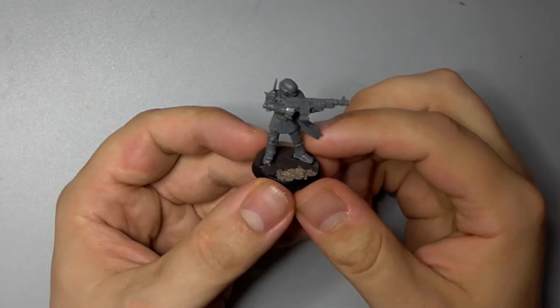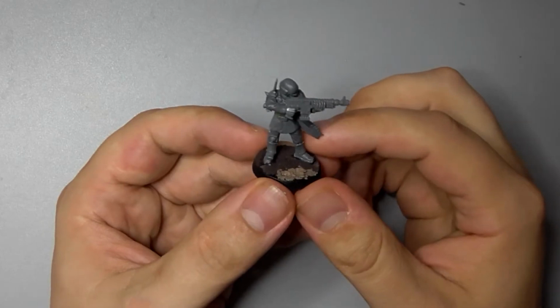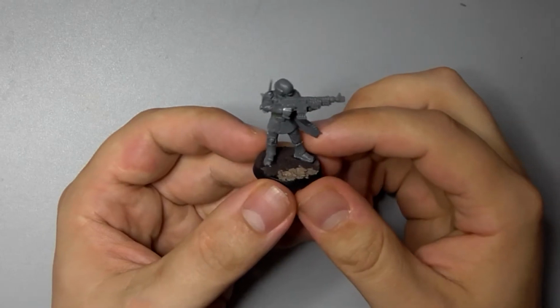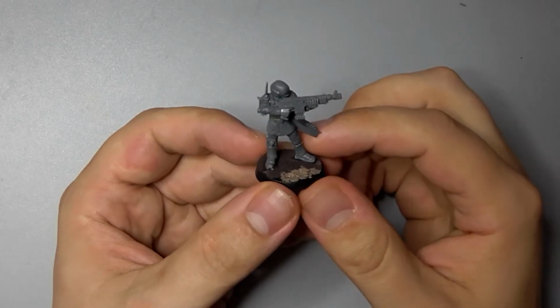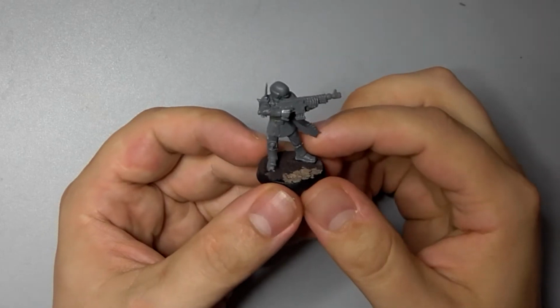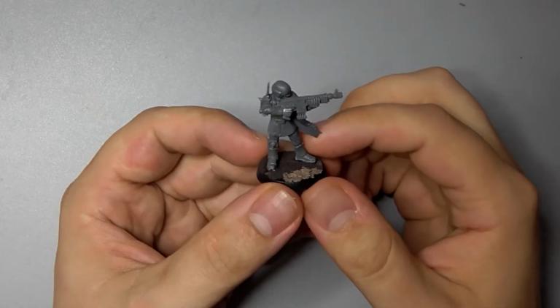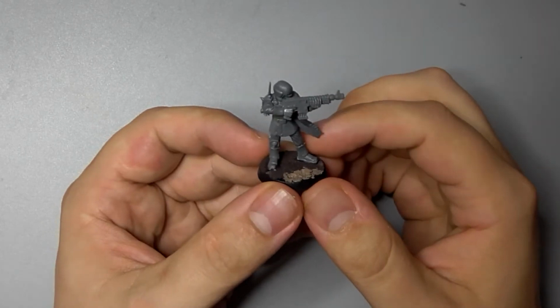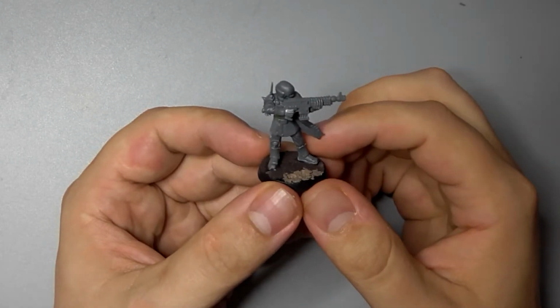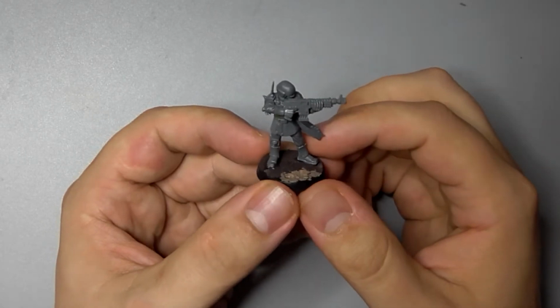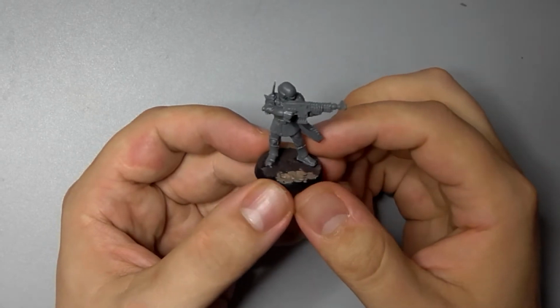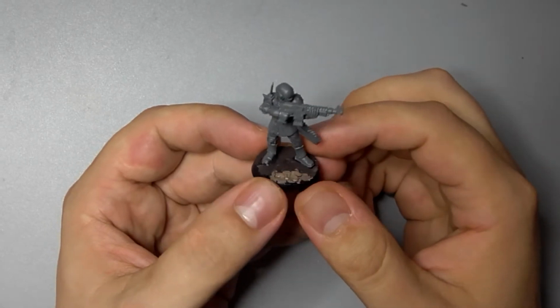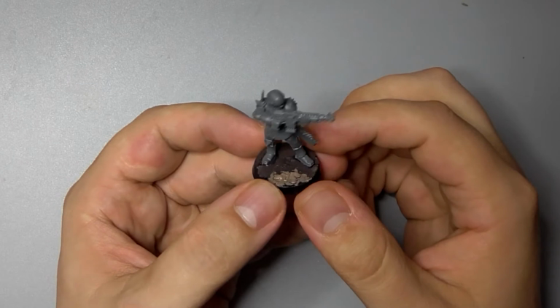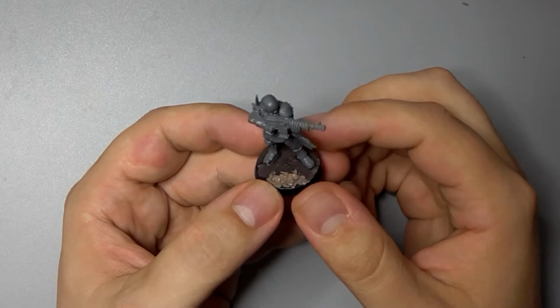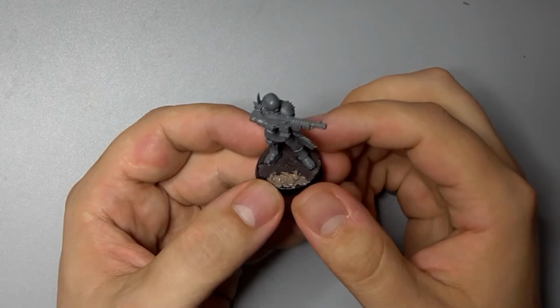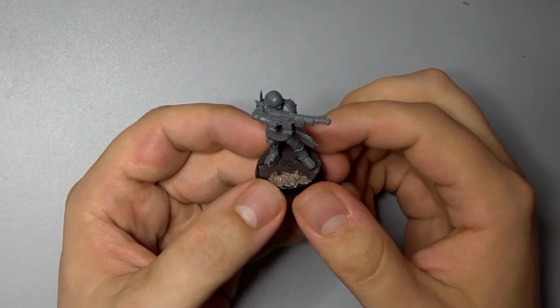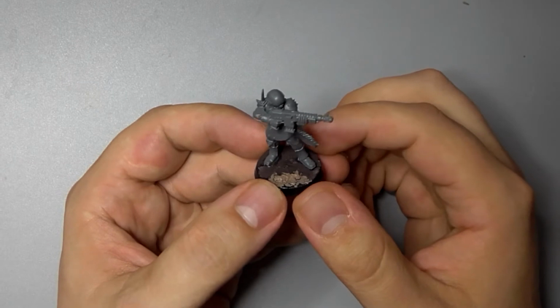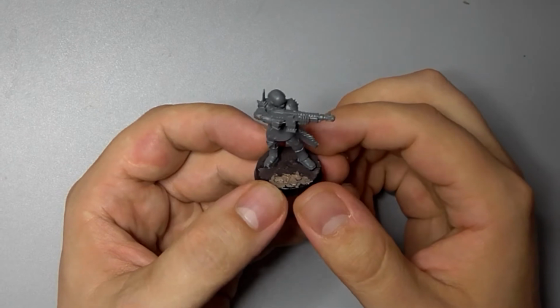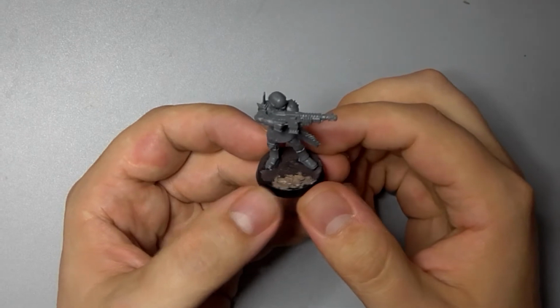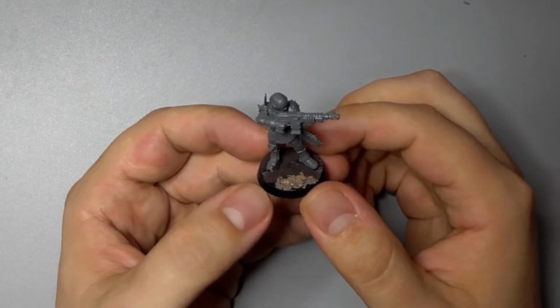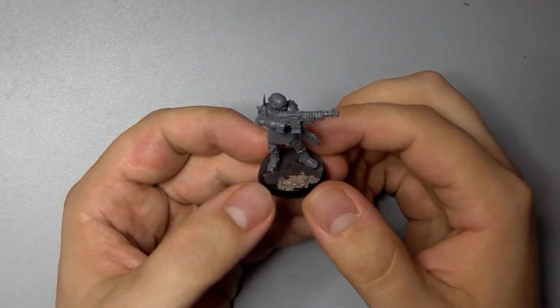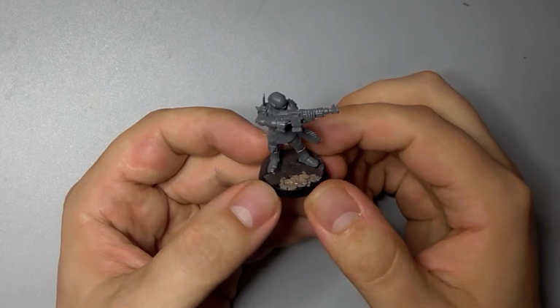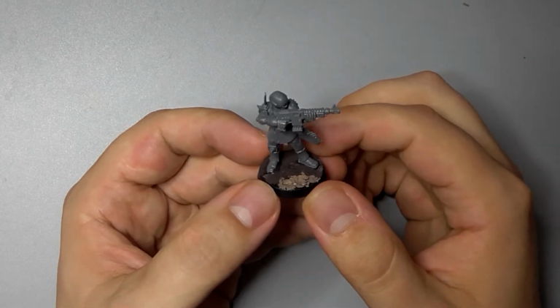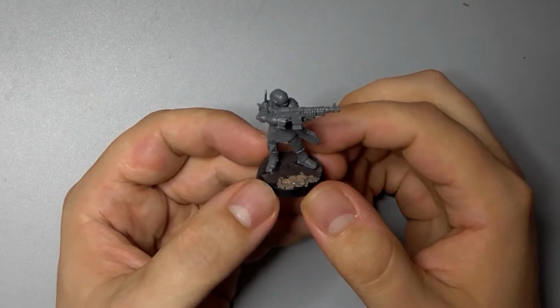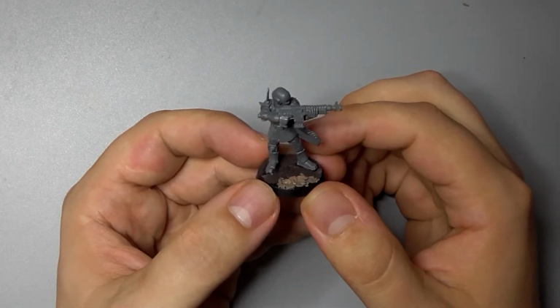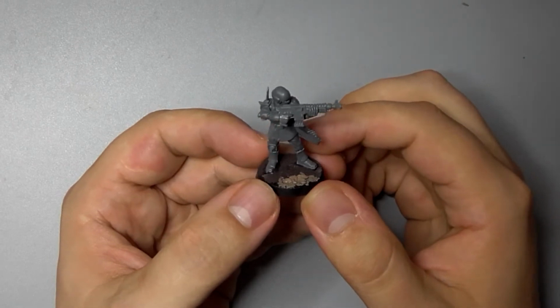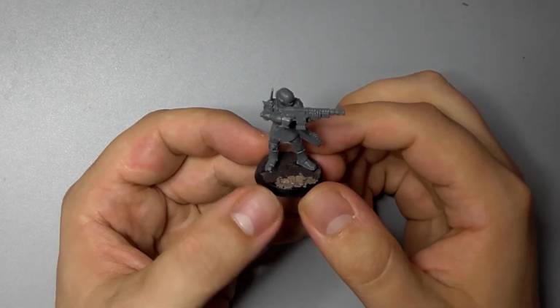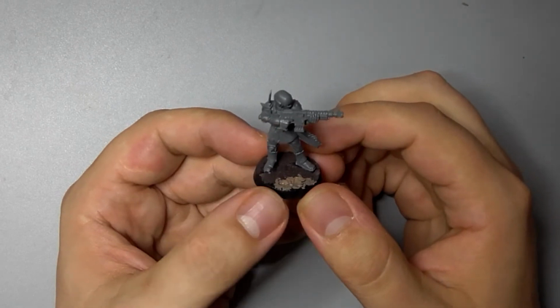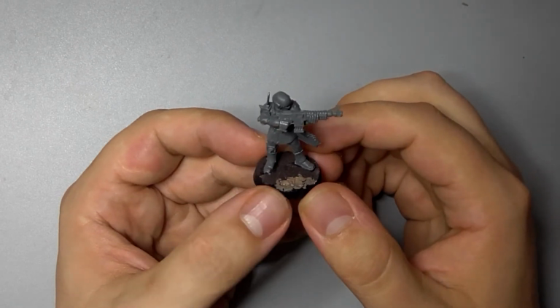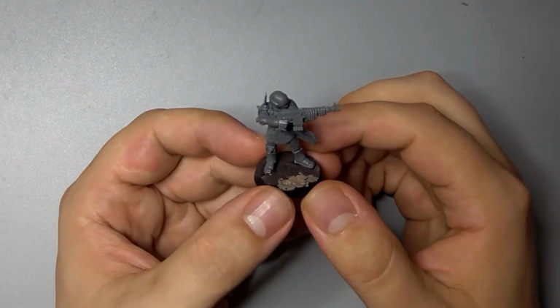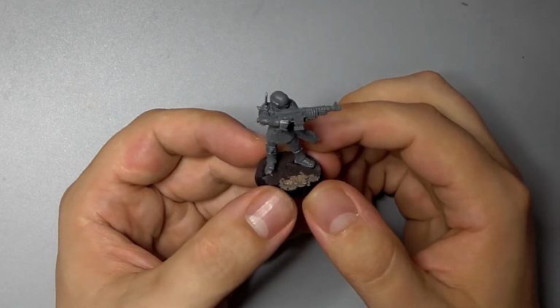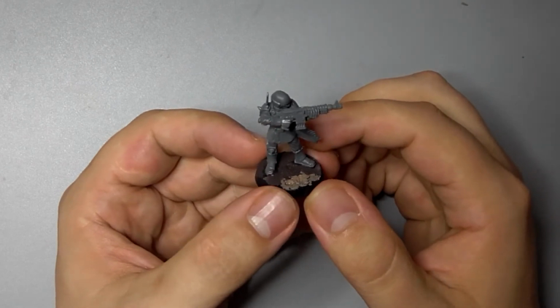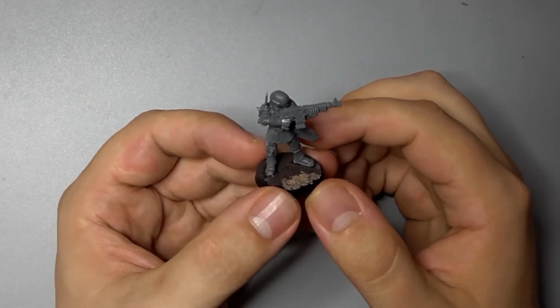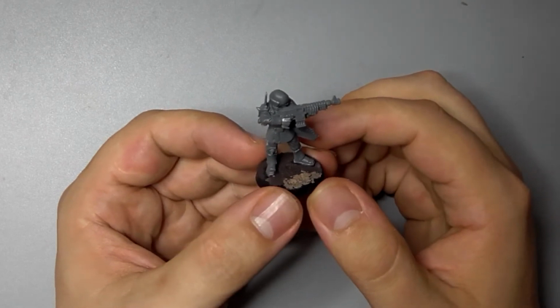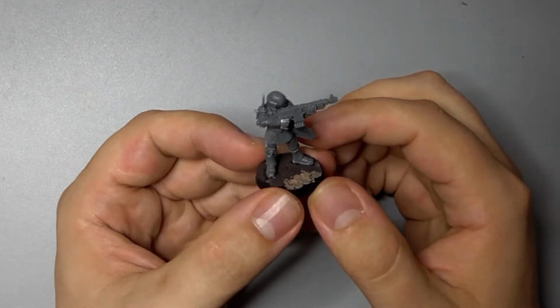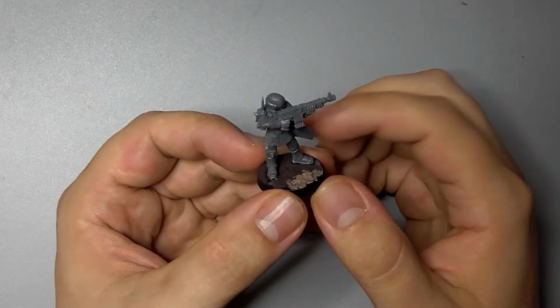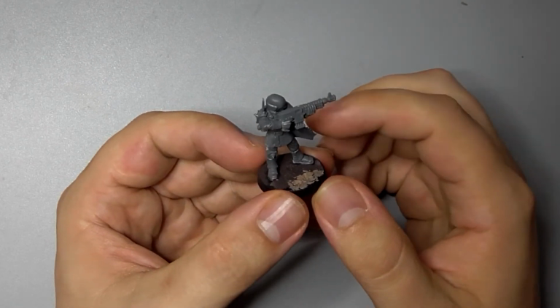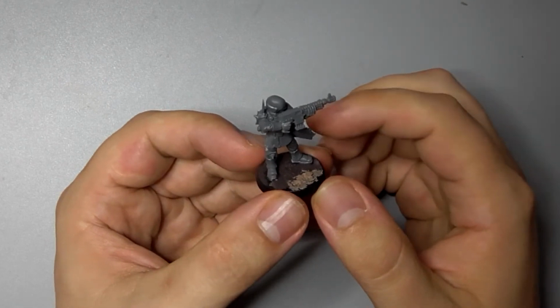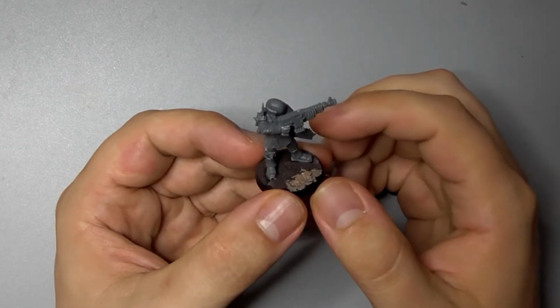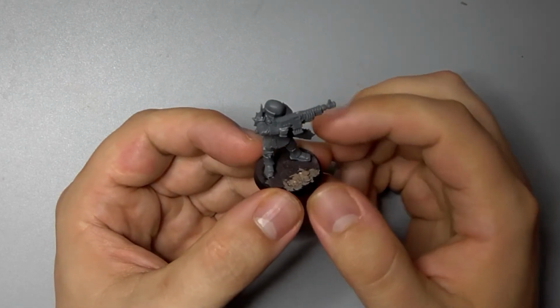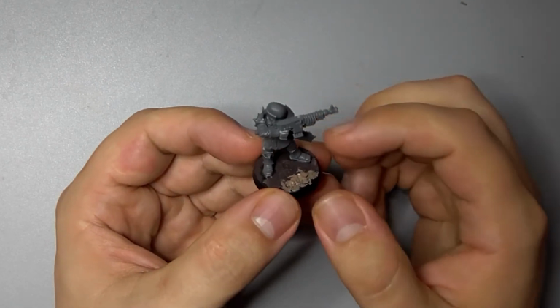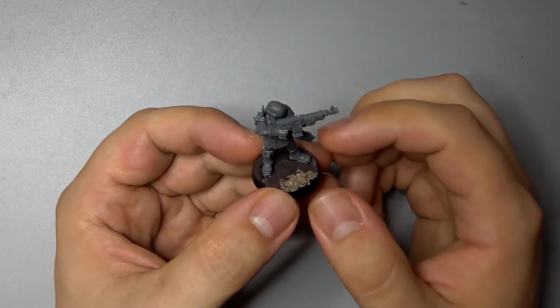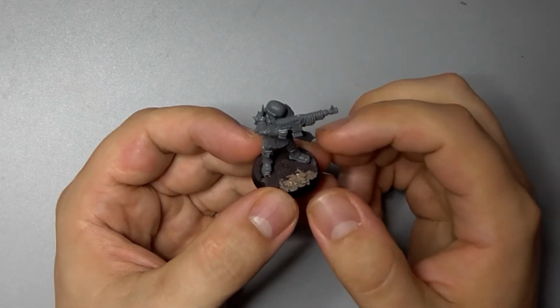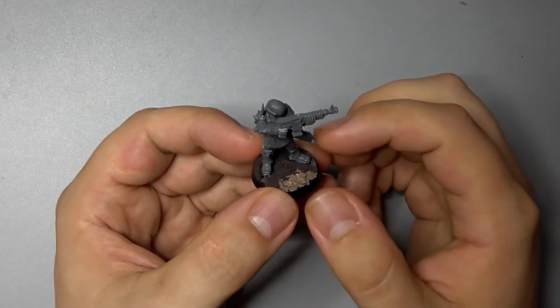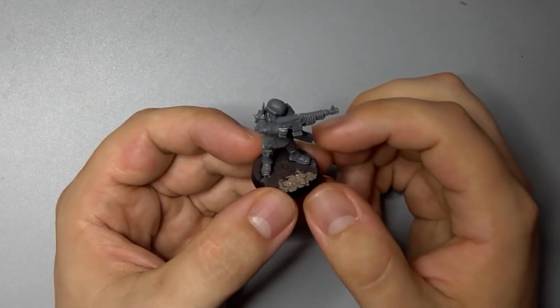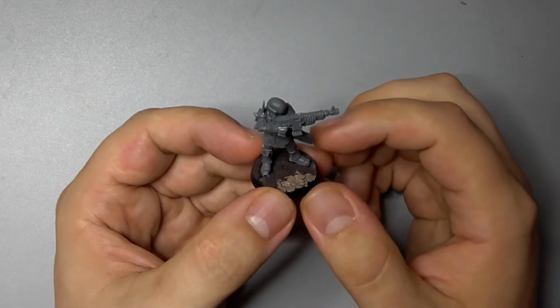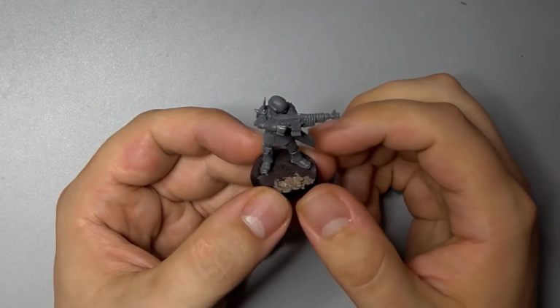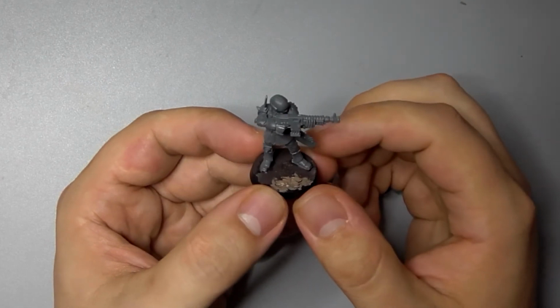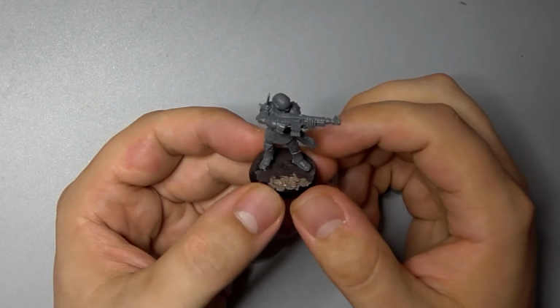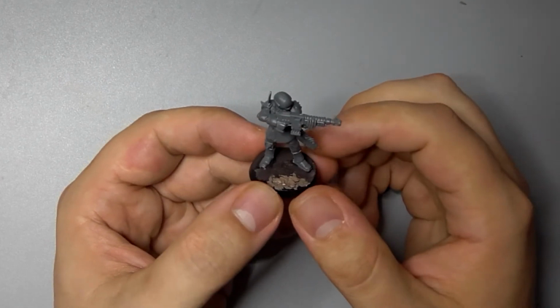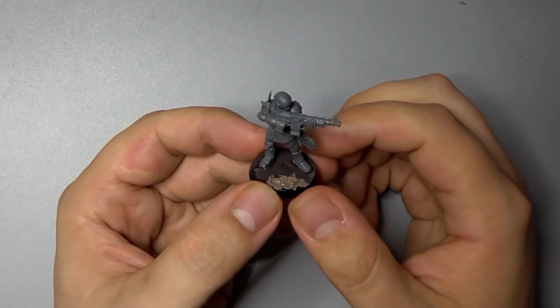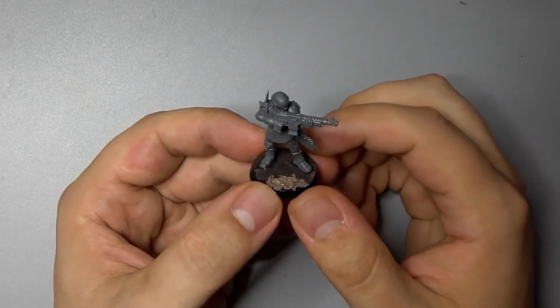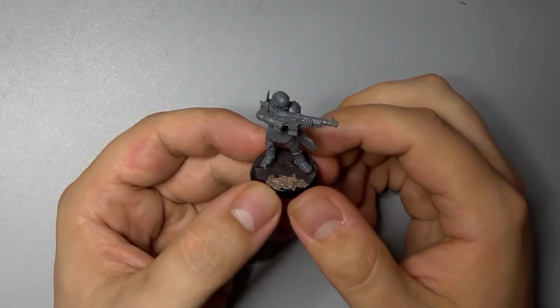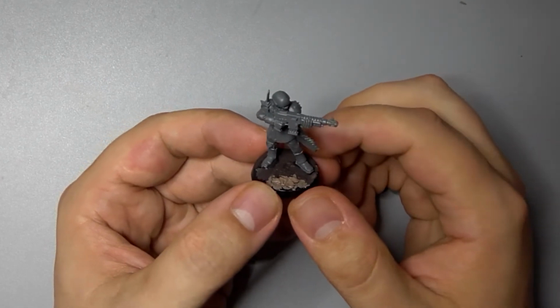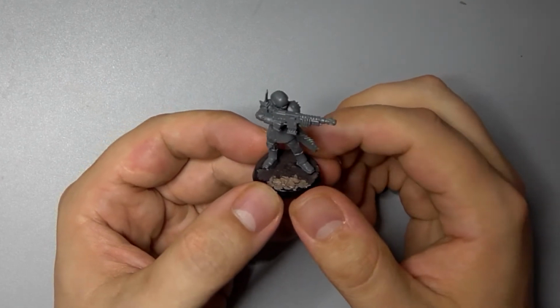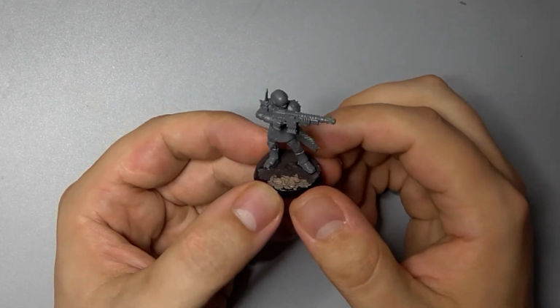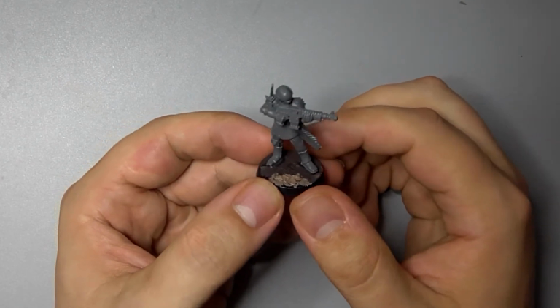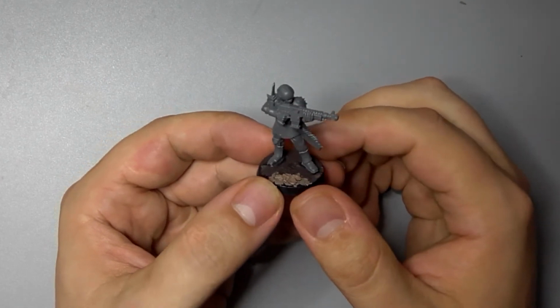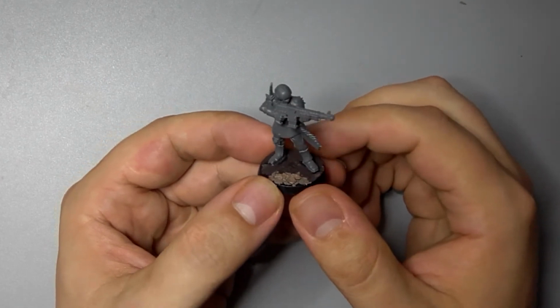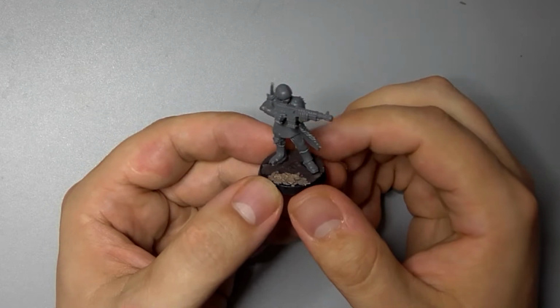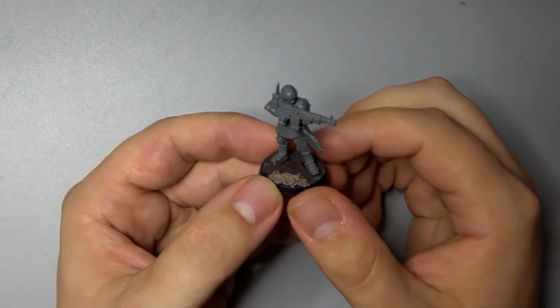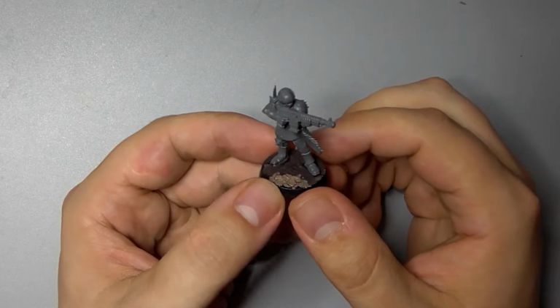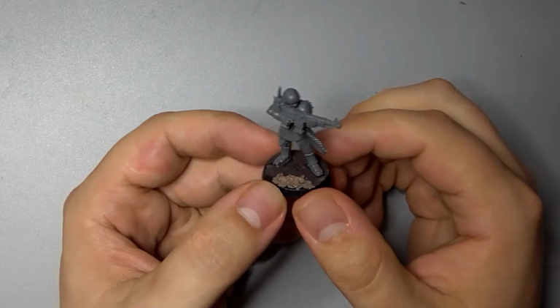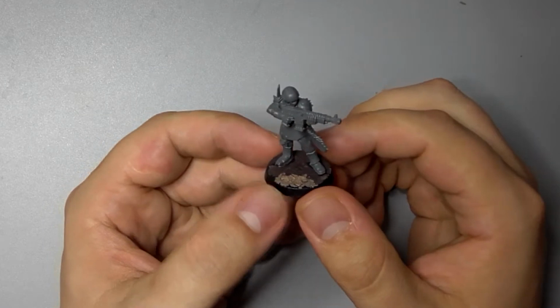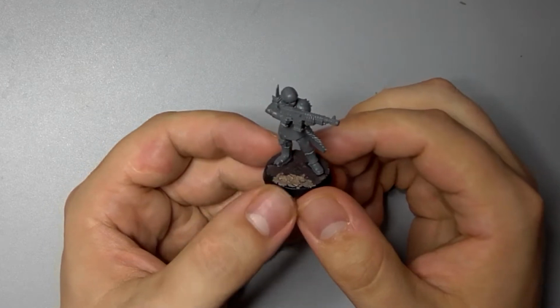Hey guys, today I'm going to show you how I painted my Chaos Cultists for my growing Black Legion army for Warhammer 40,000 by Games Workshop.